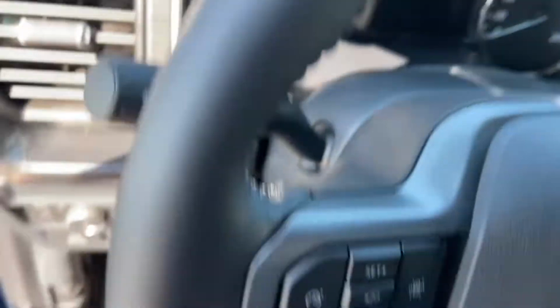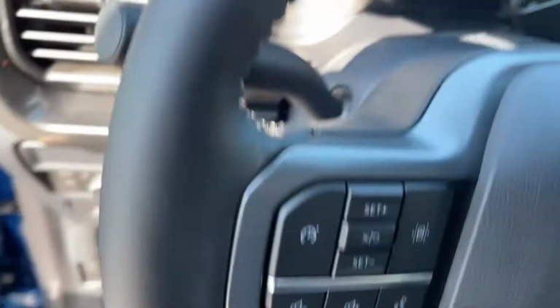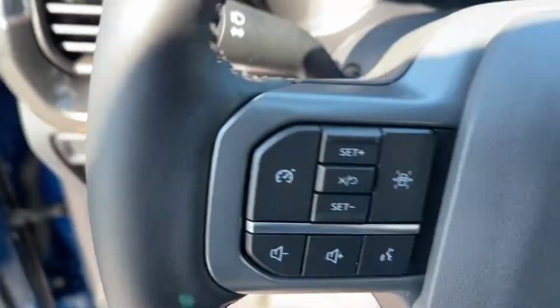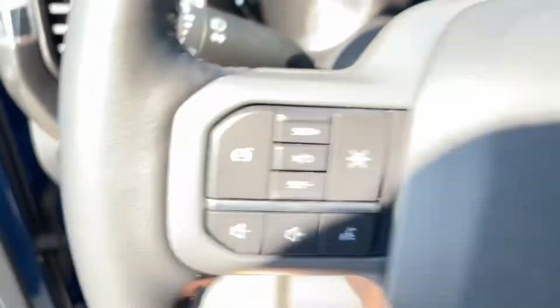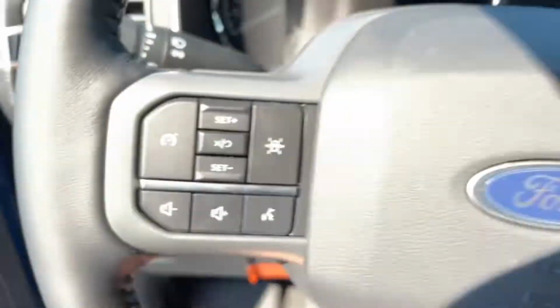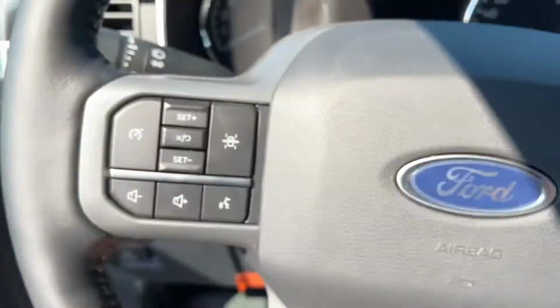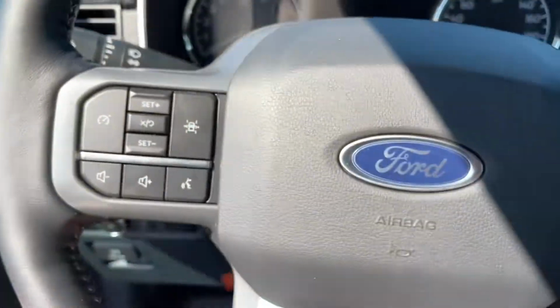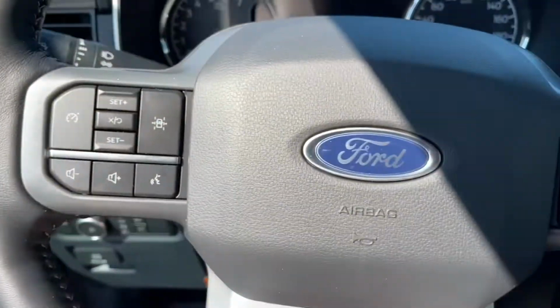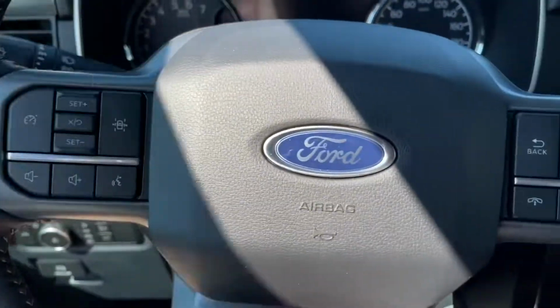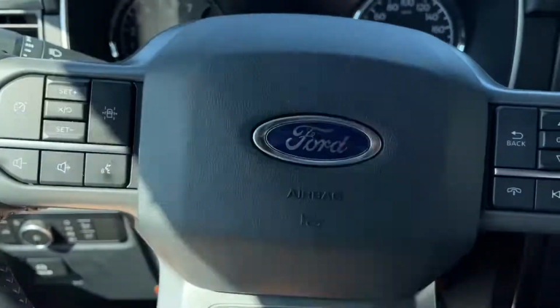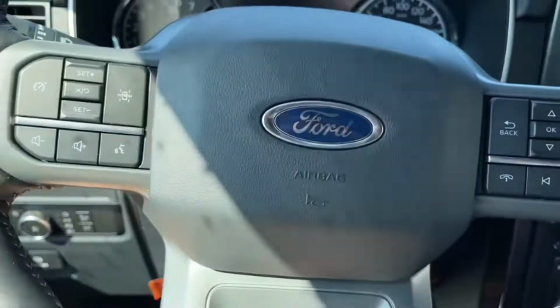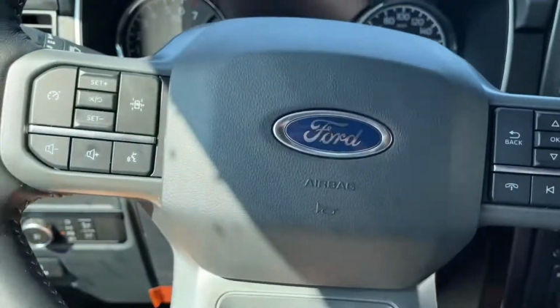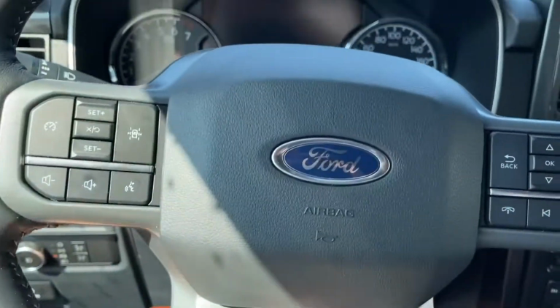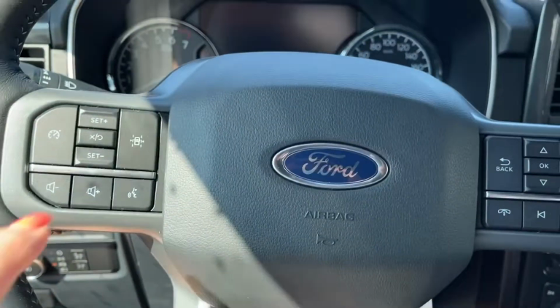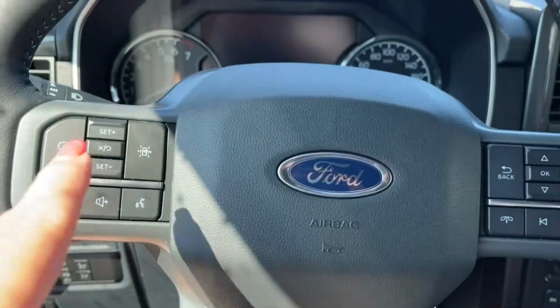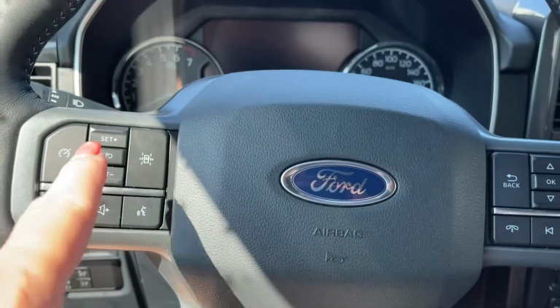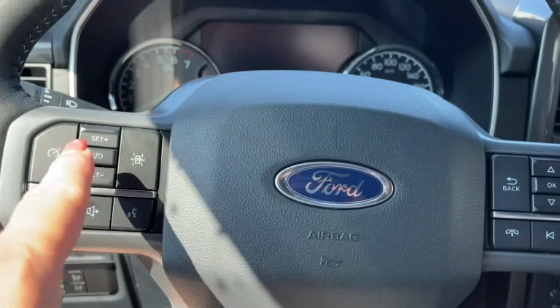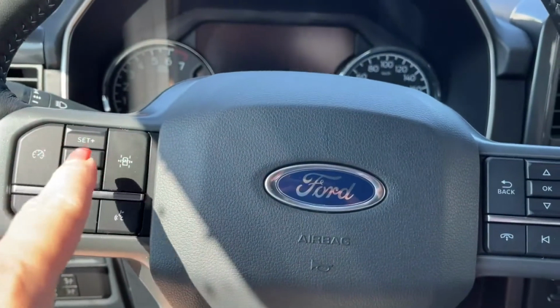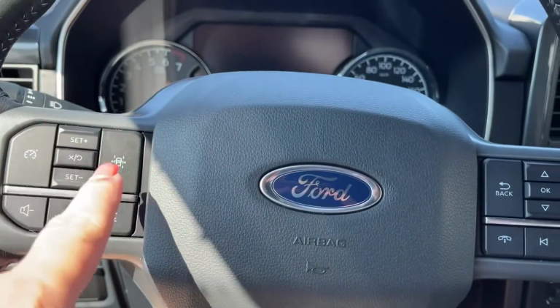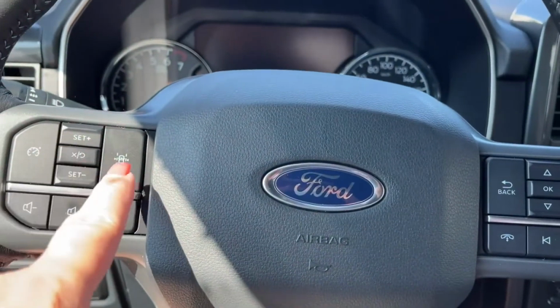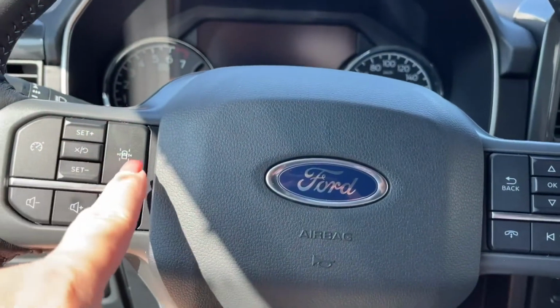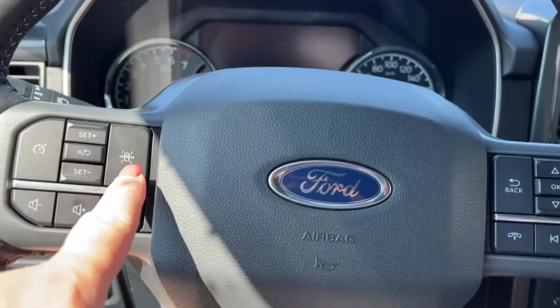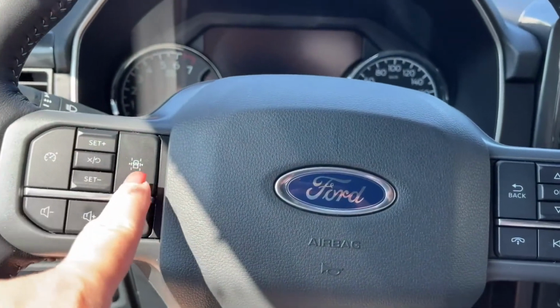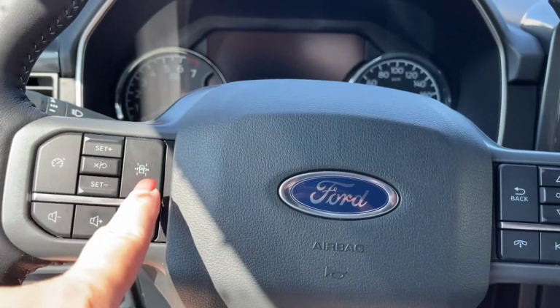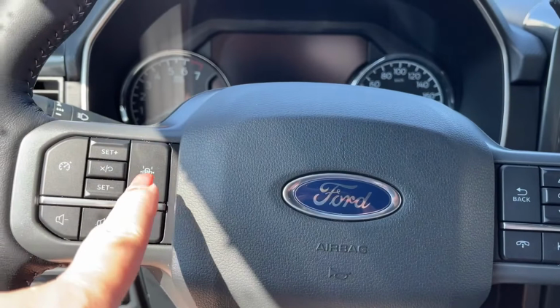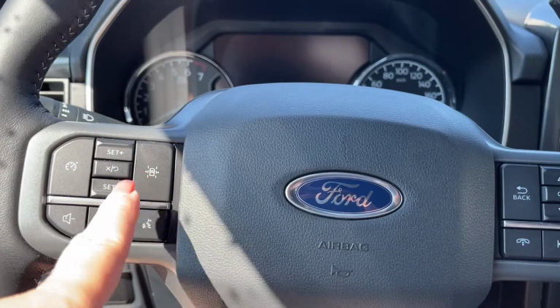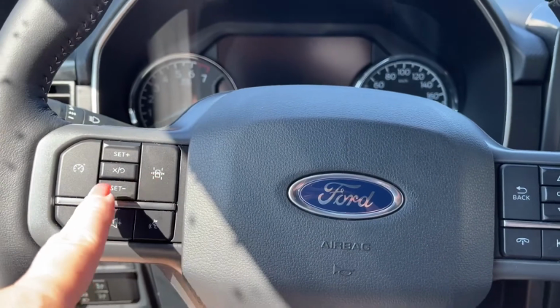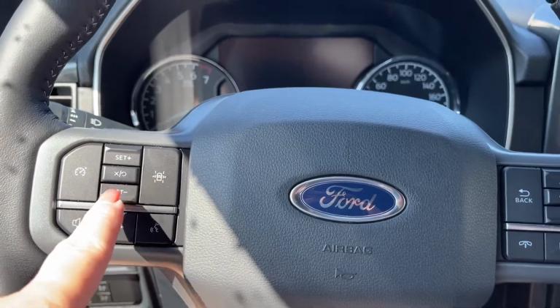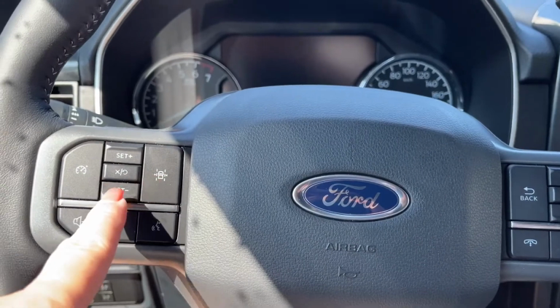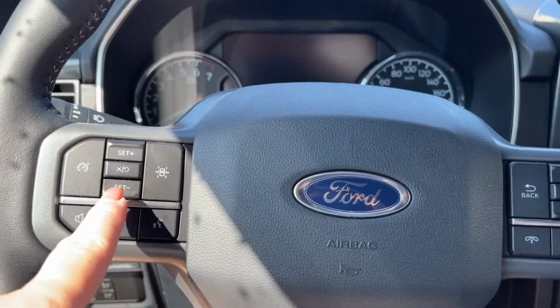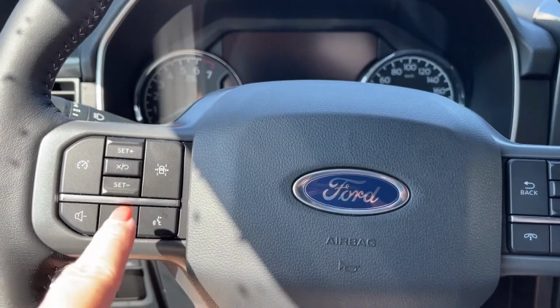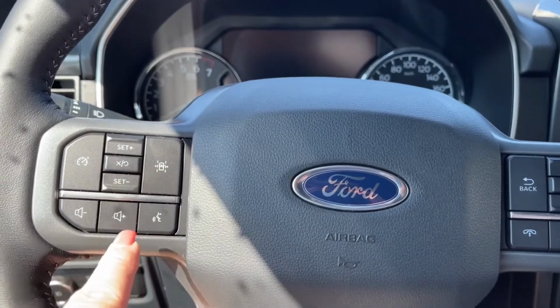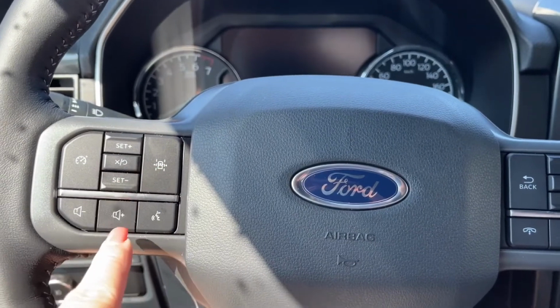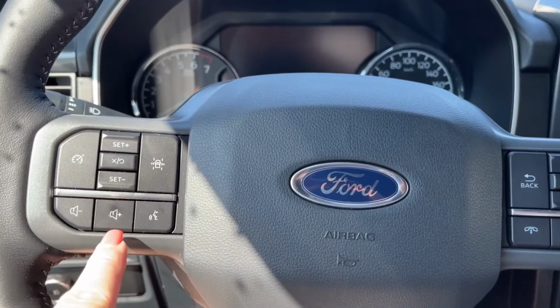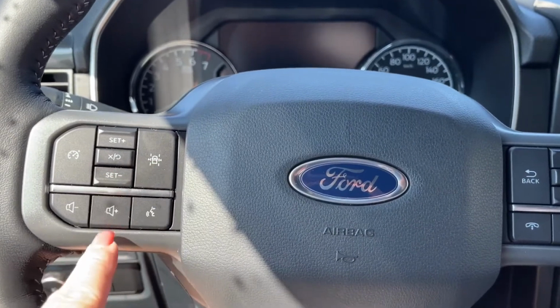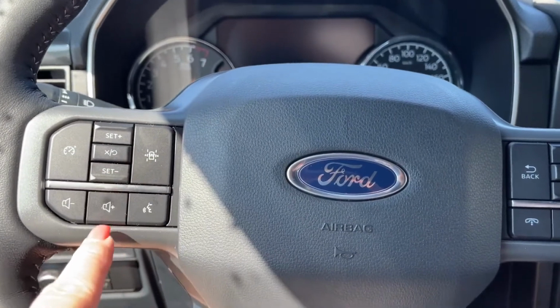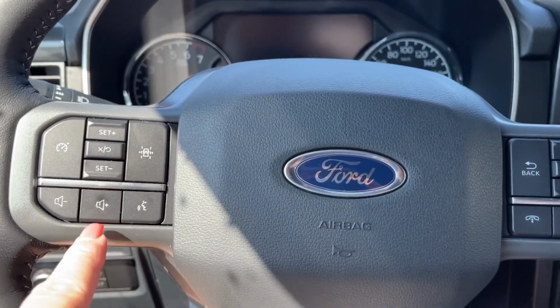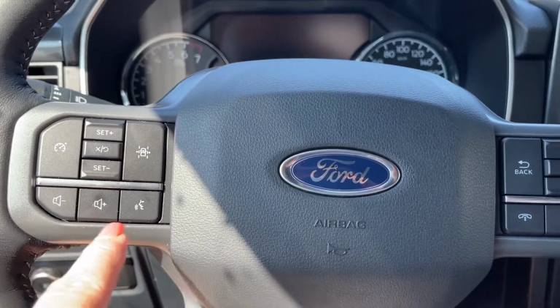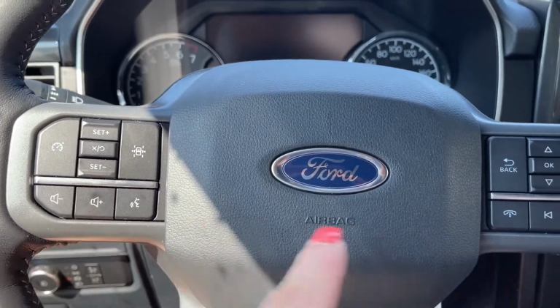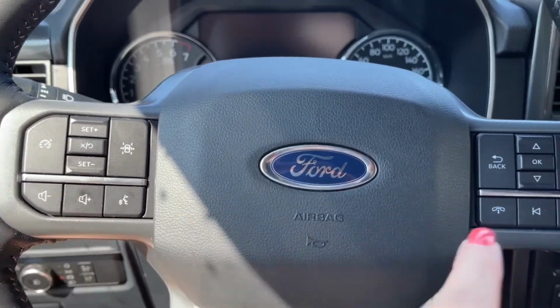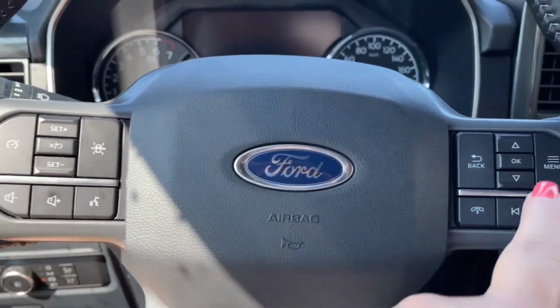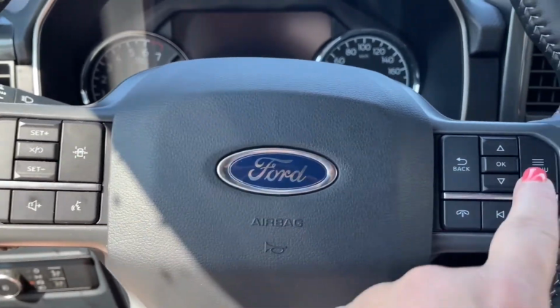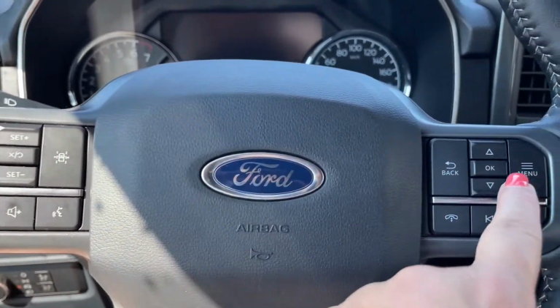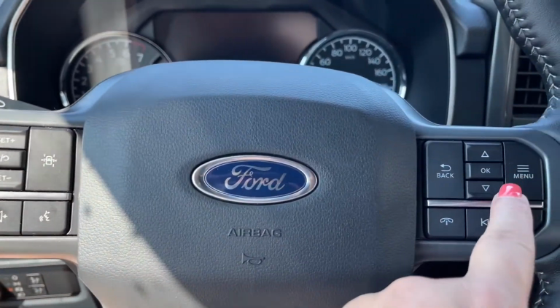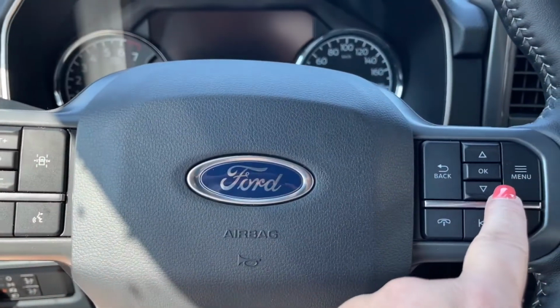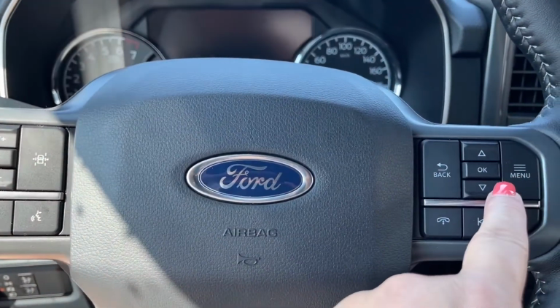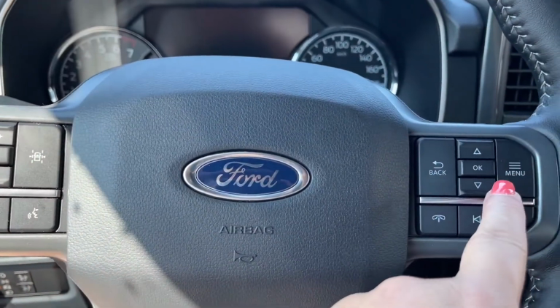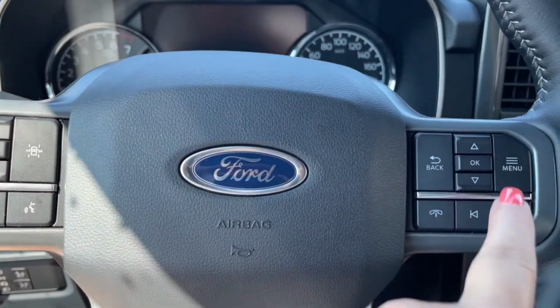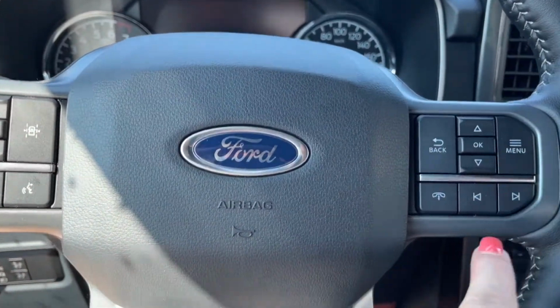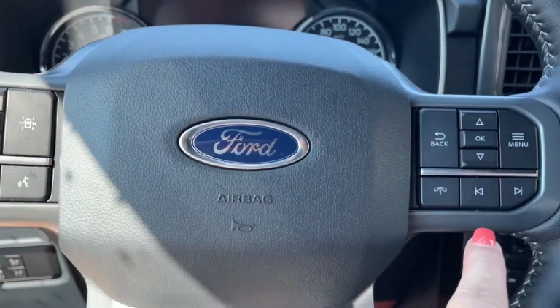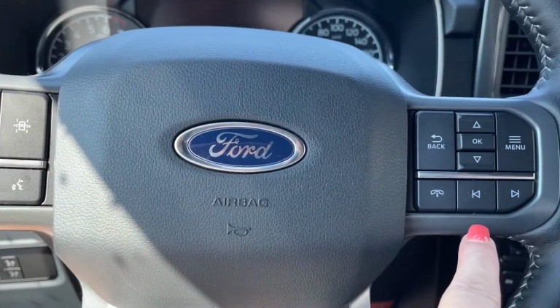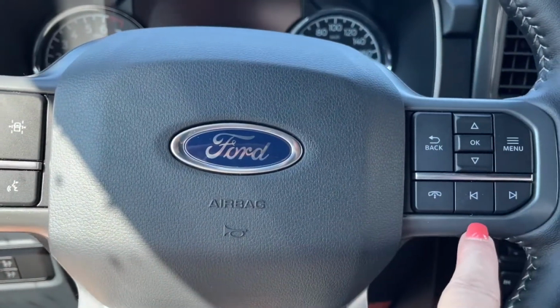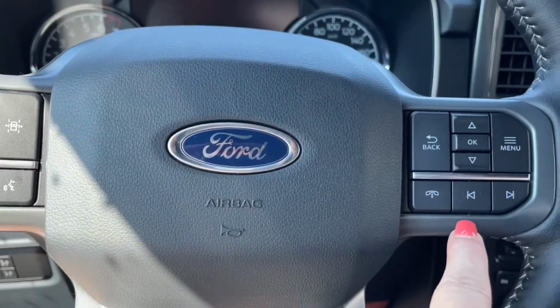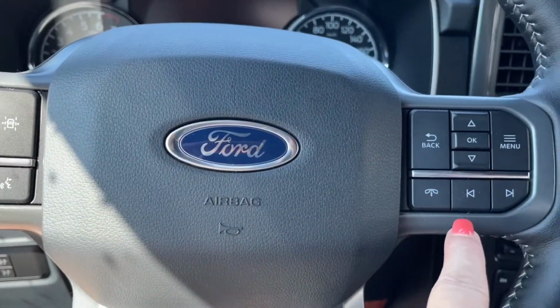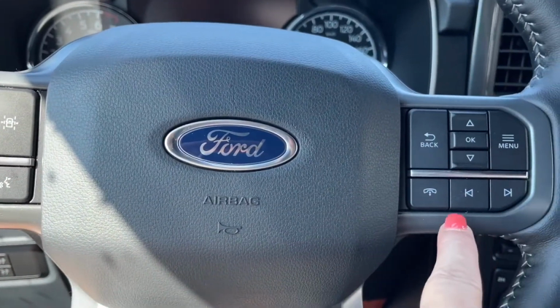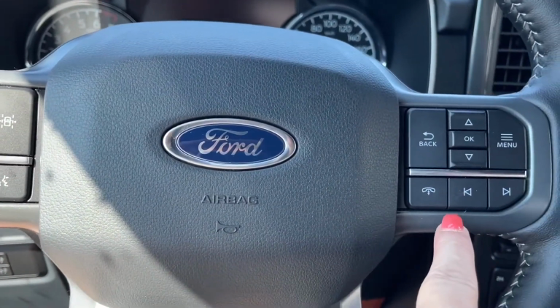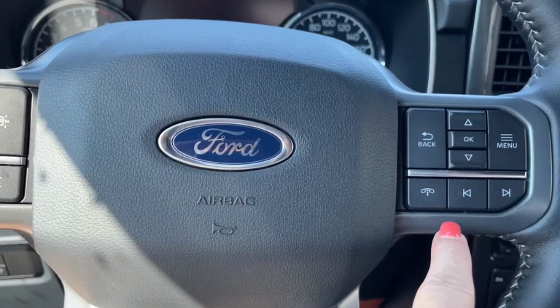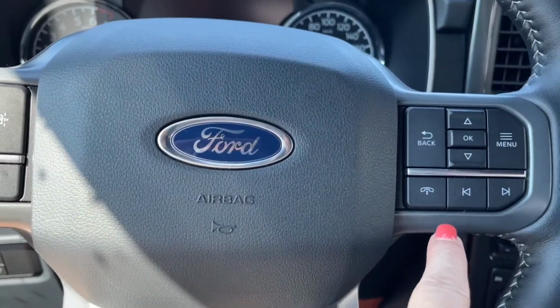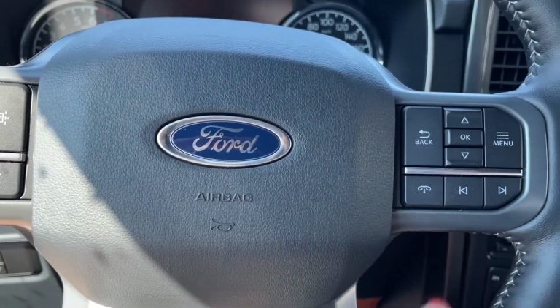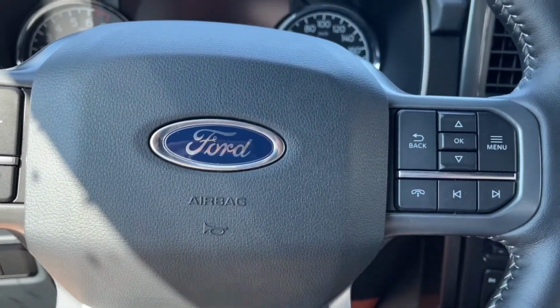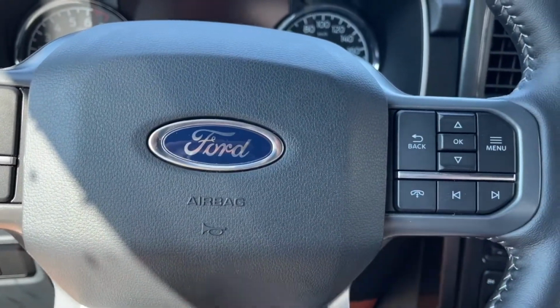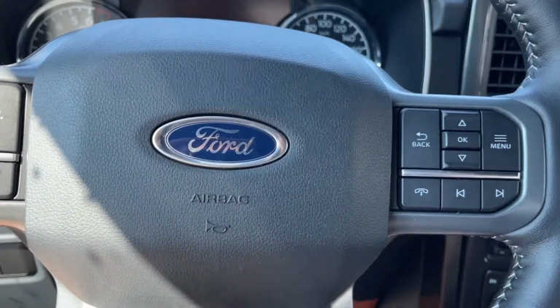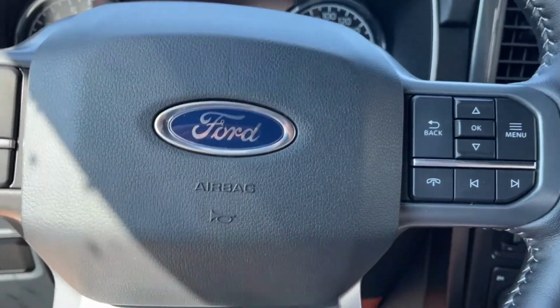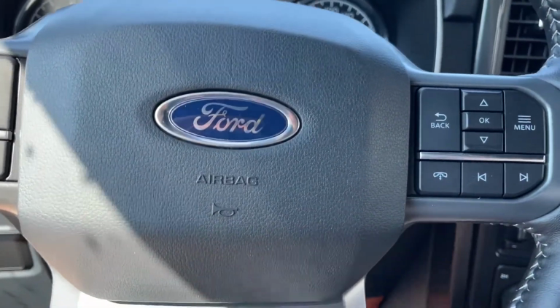On the face of the steering wheel is your lane keeping, cruise control, volume, menu, and hands-free dialing.